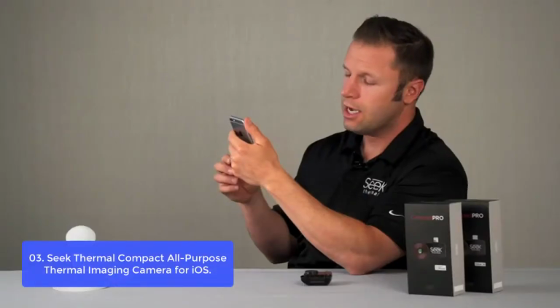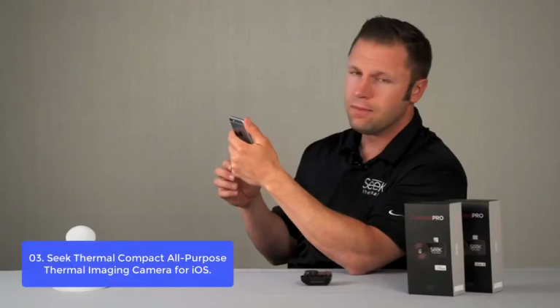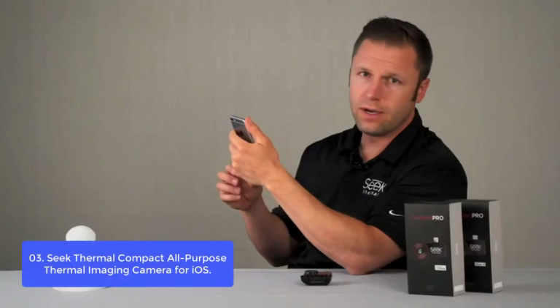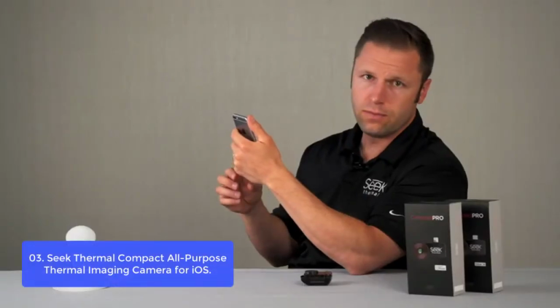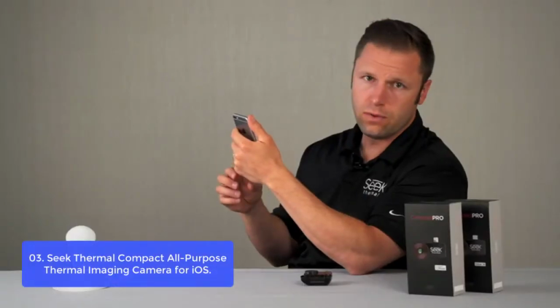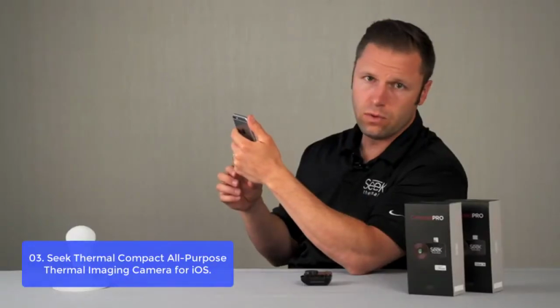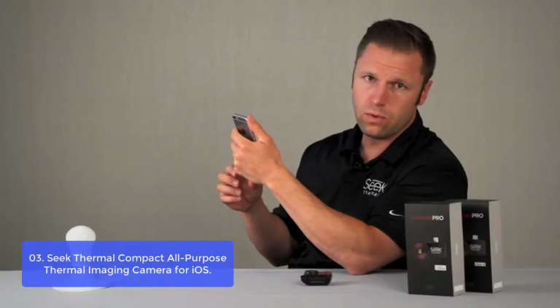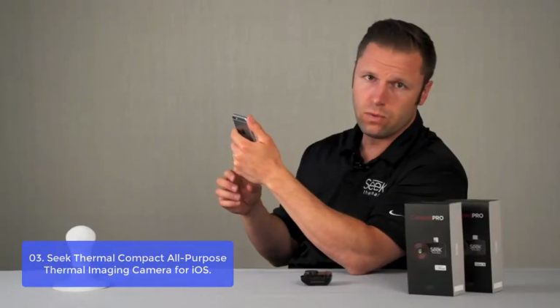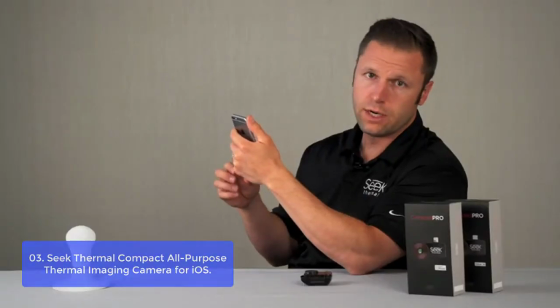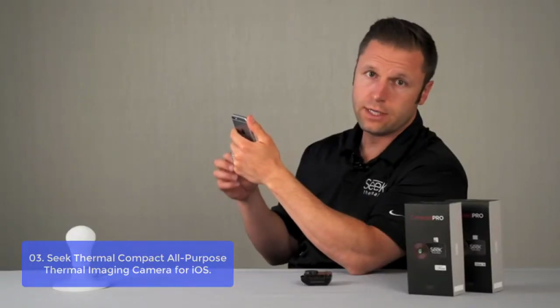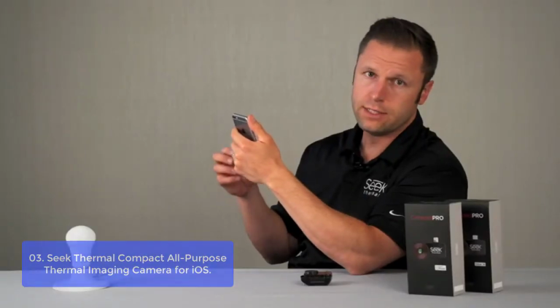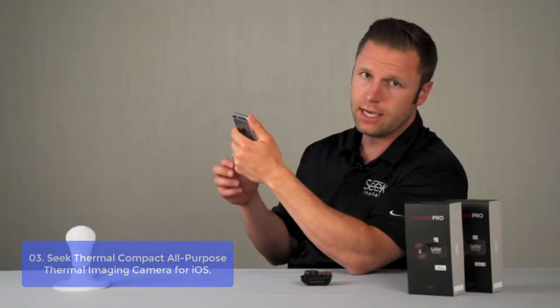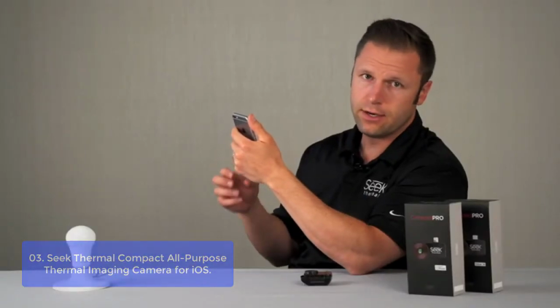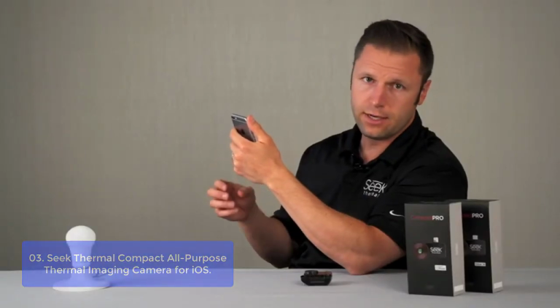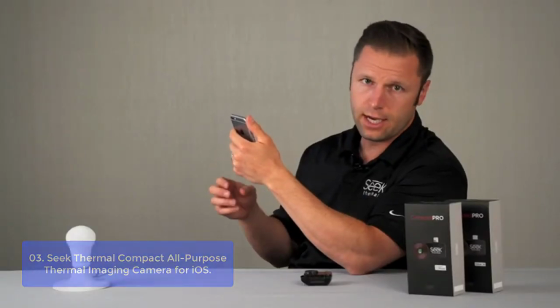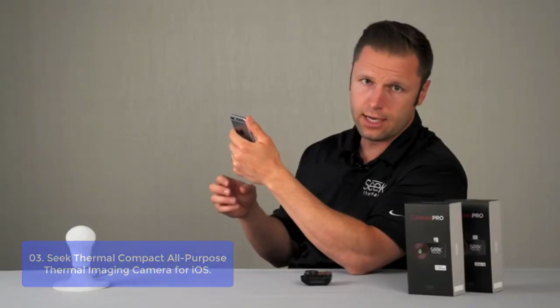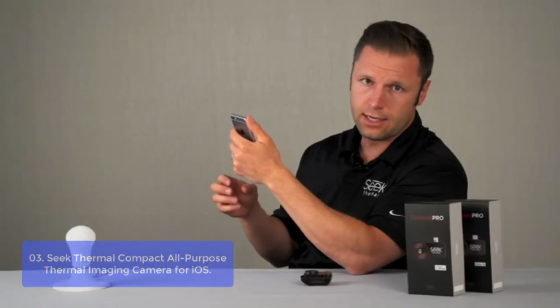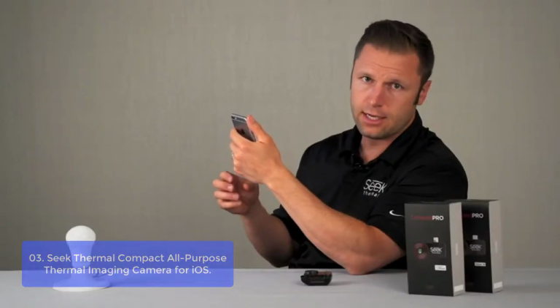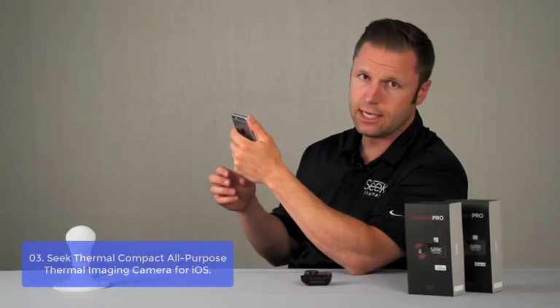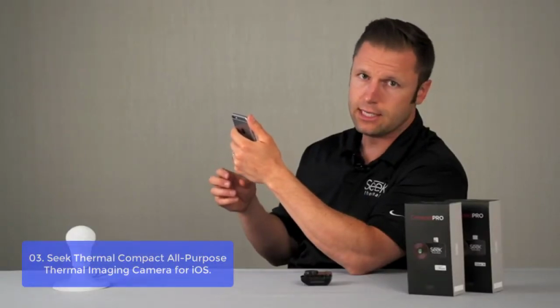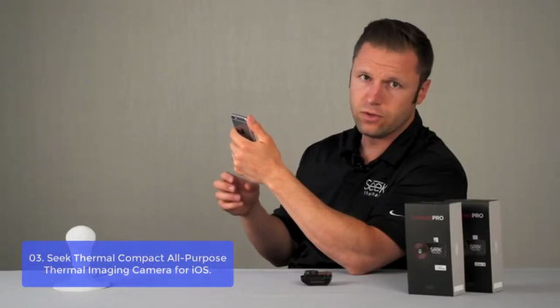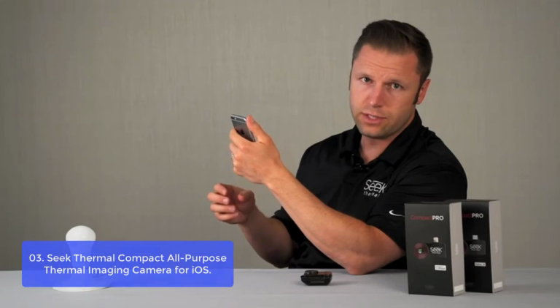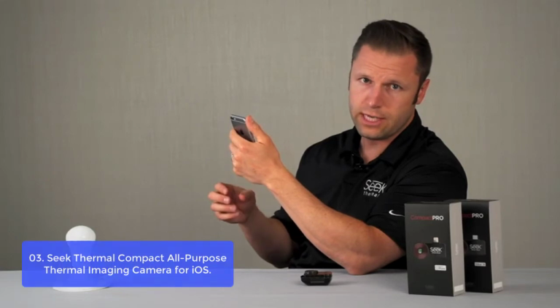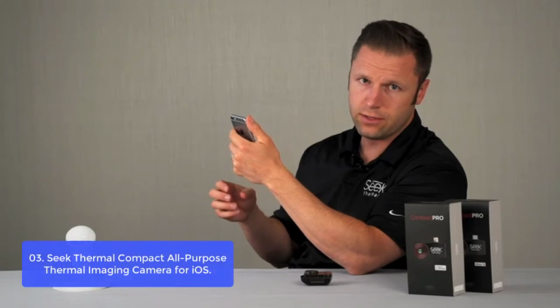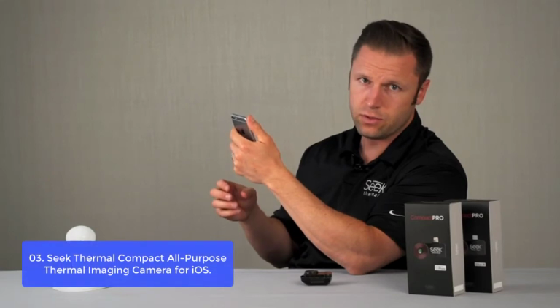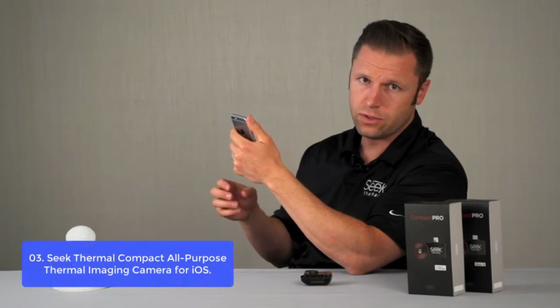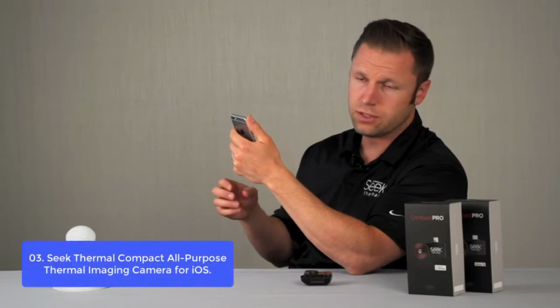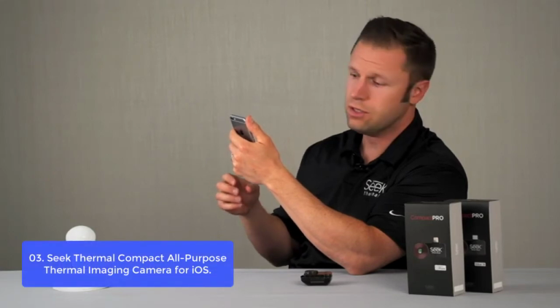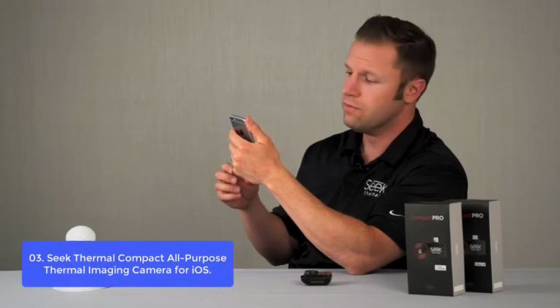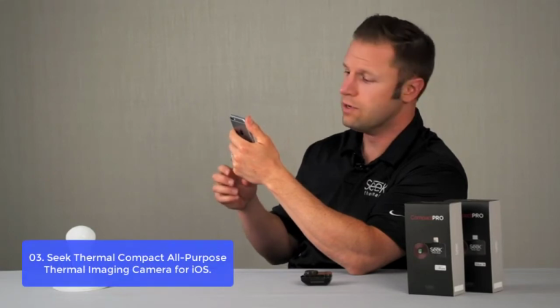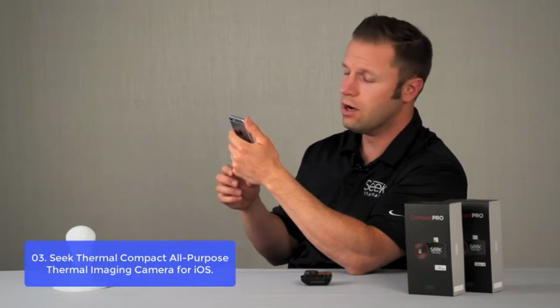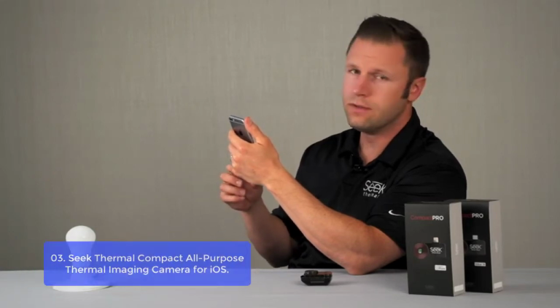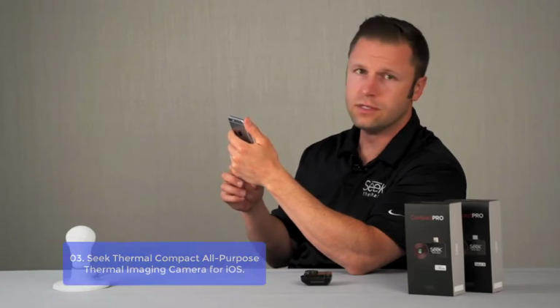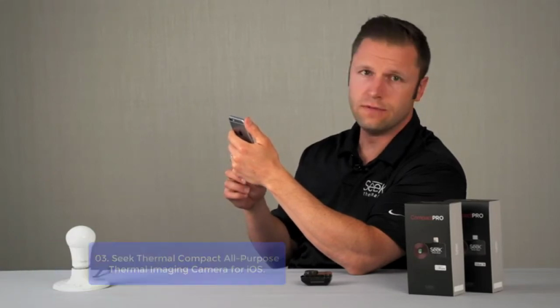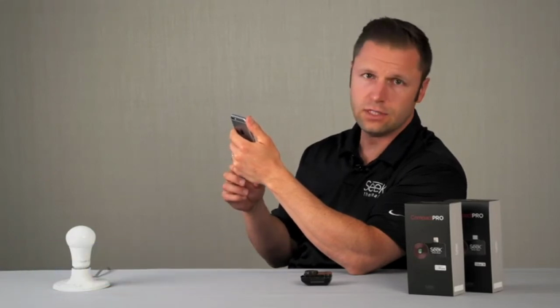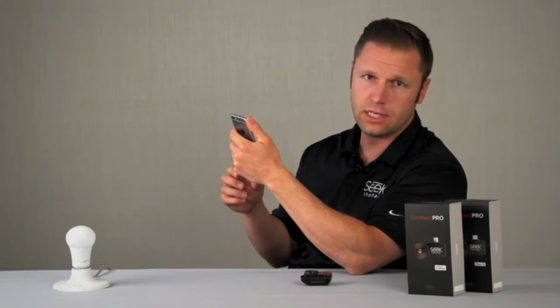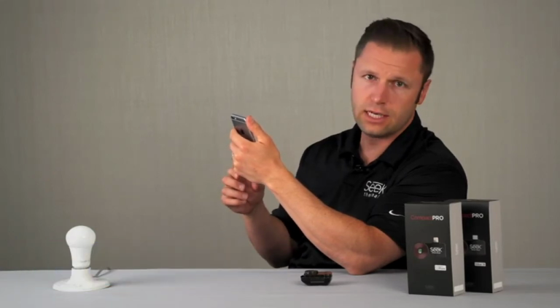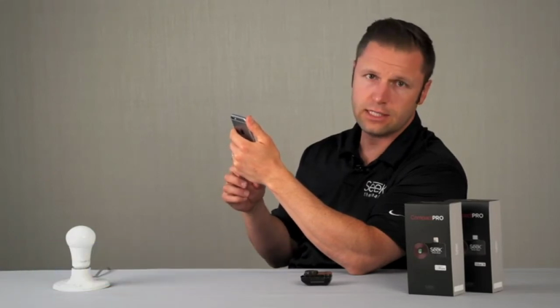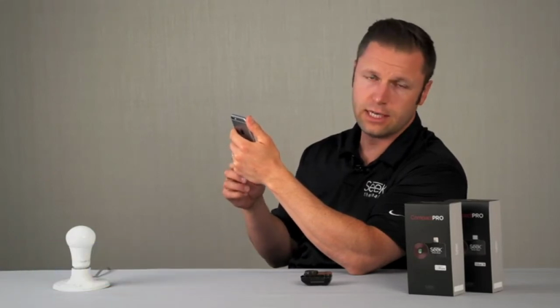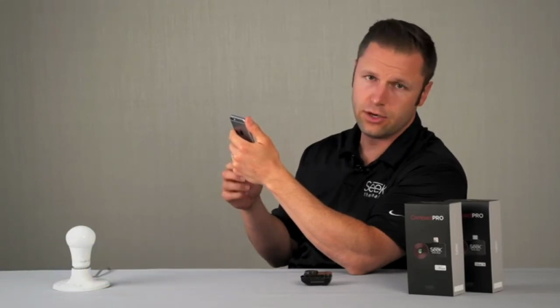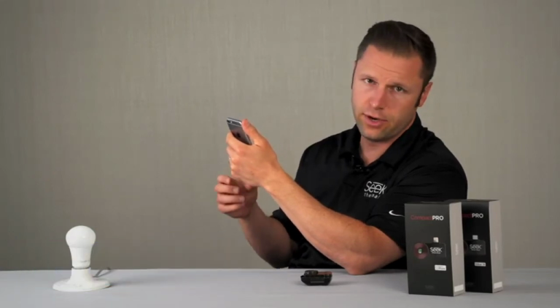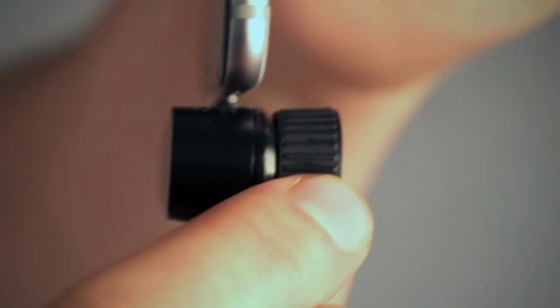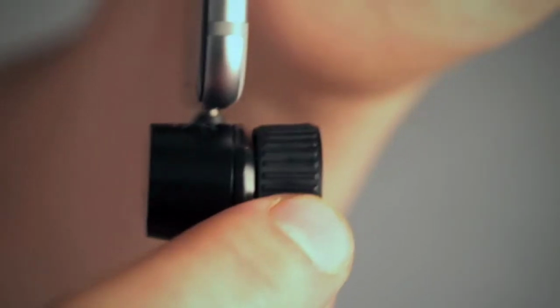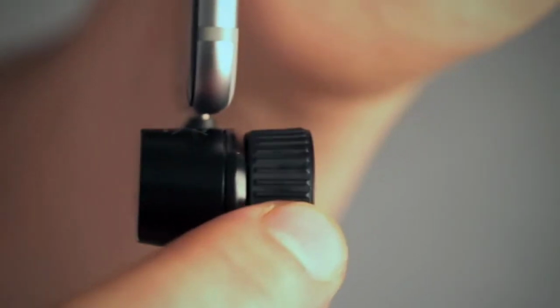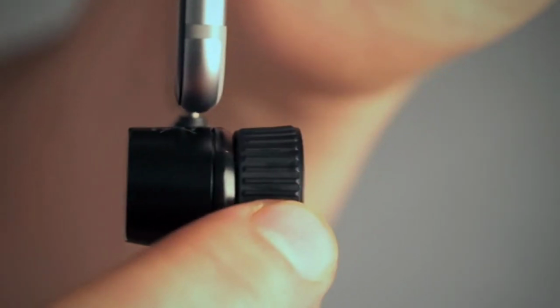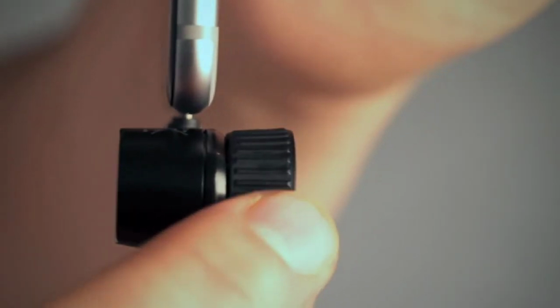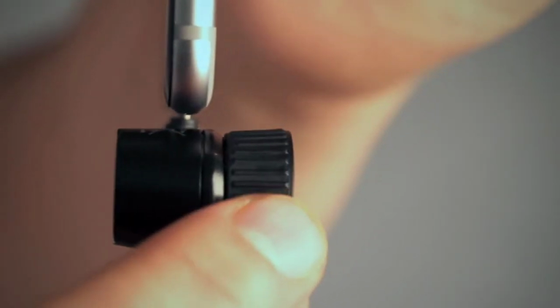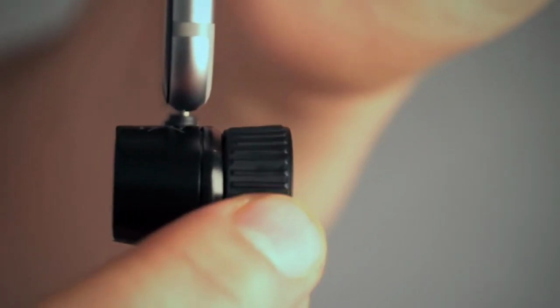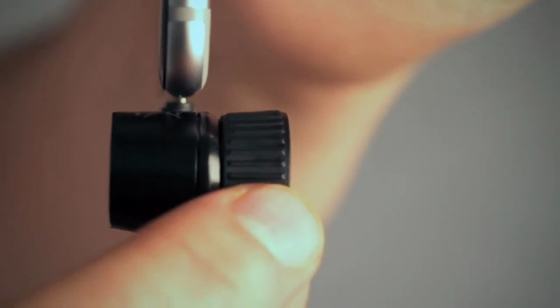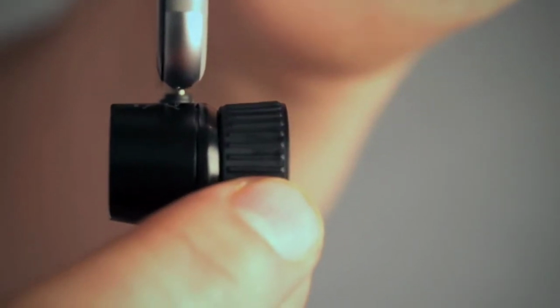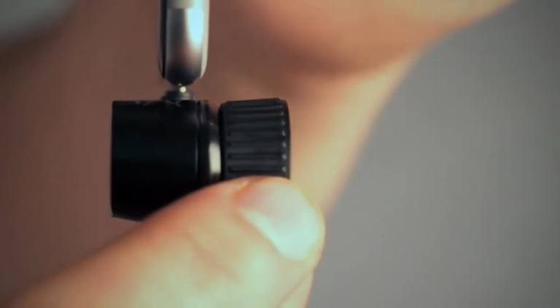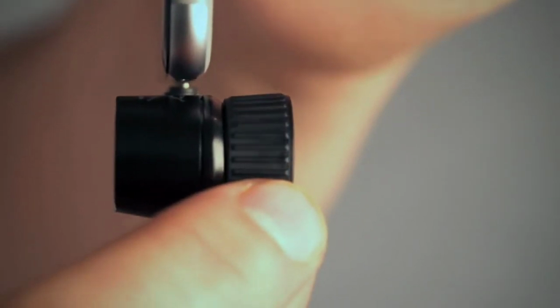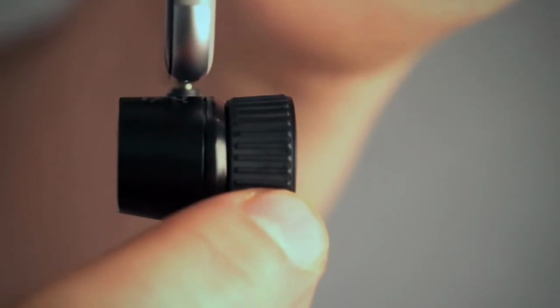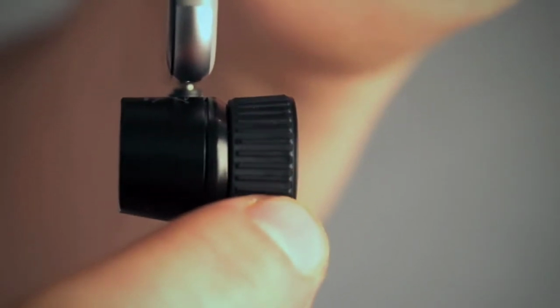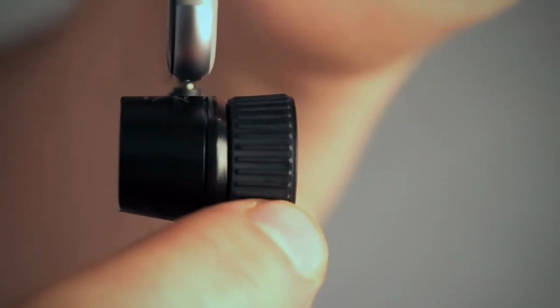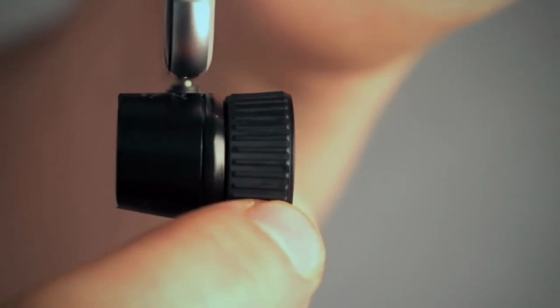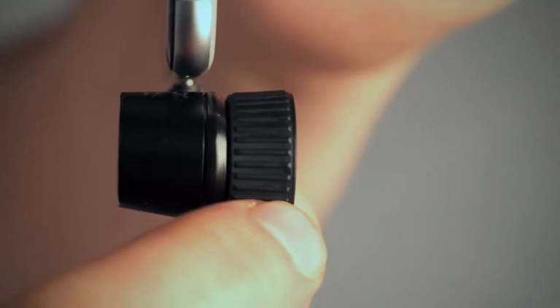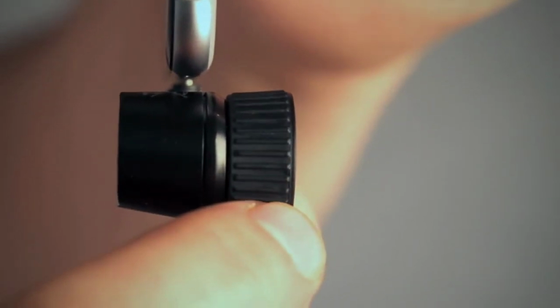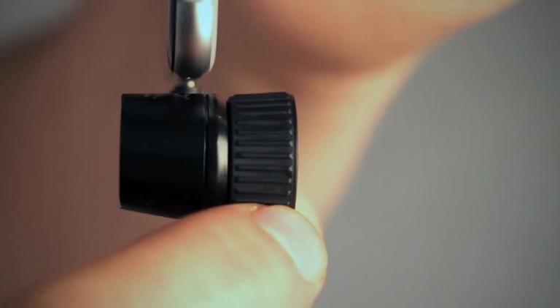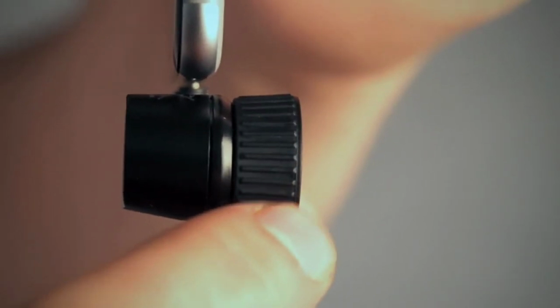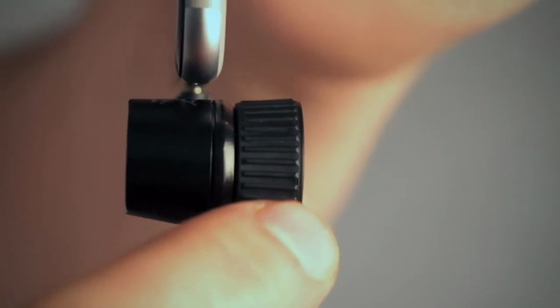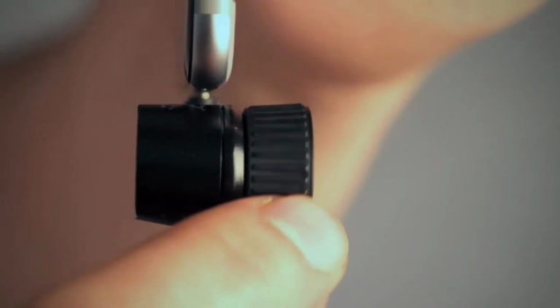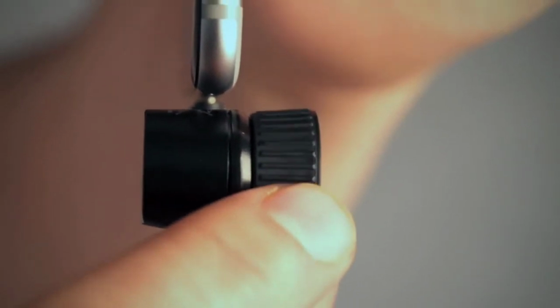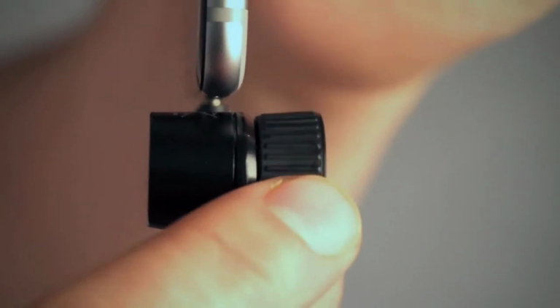Seek Thermal Compact combines the power and portability of a high-end camera into a compact thermal imaging device.